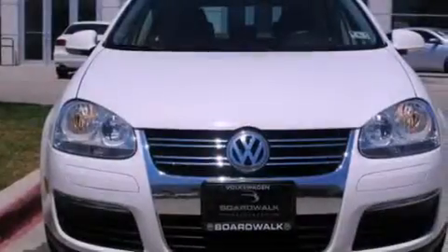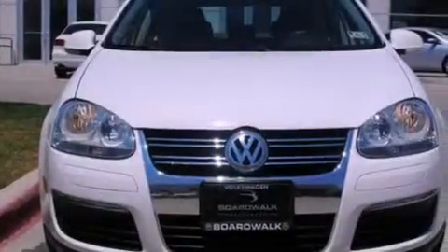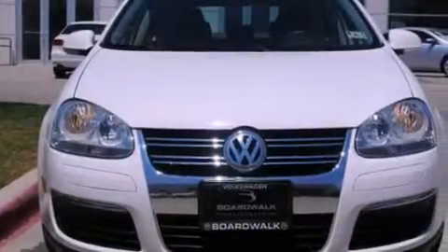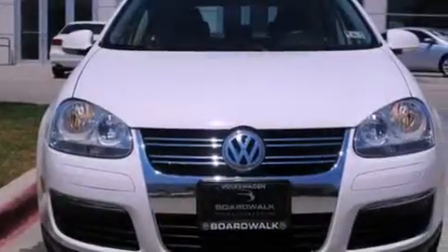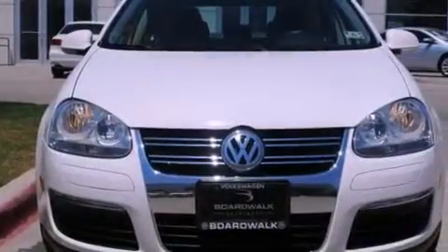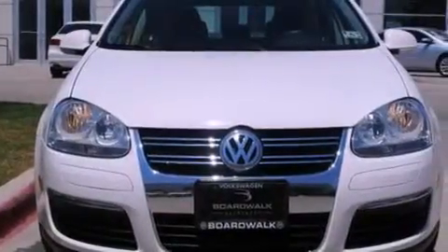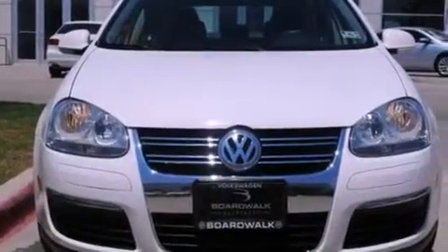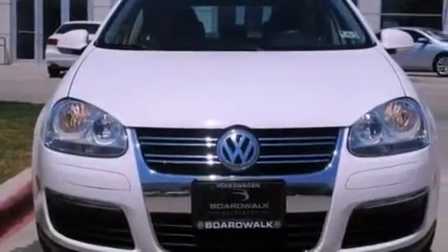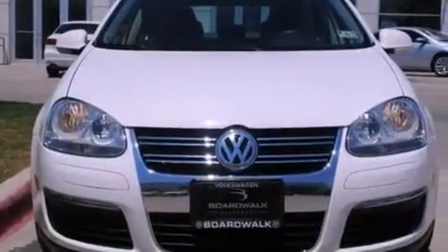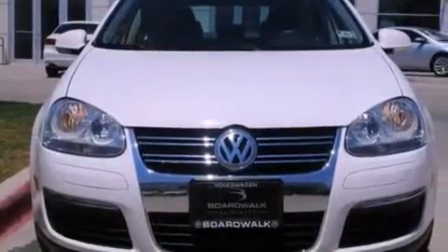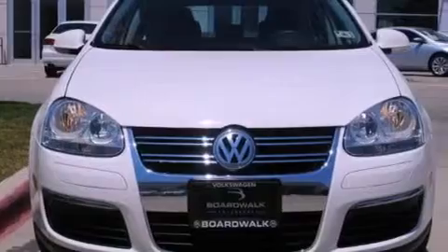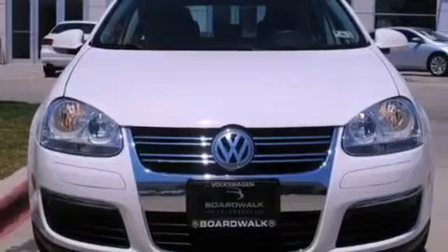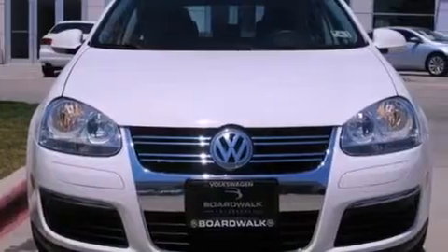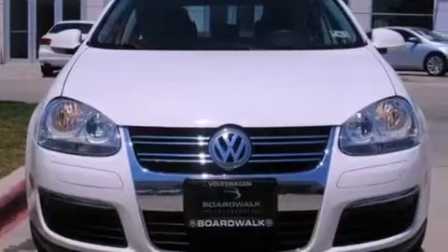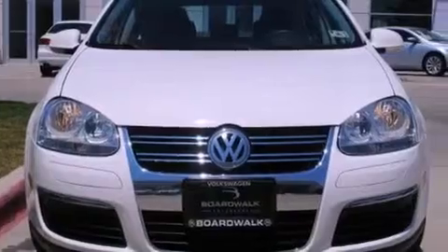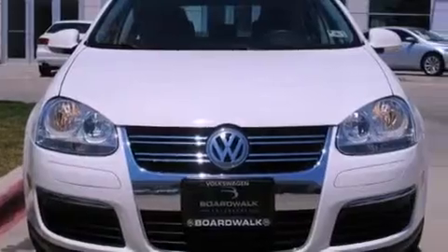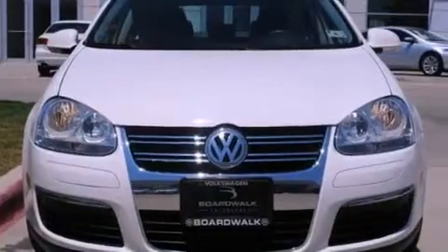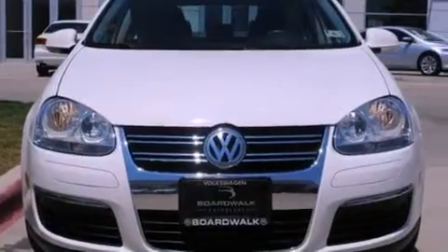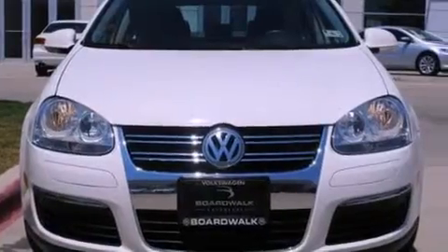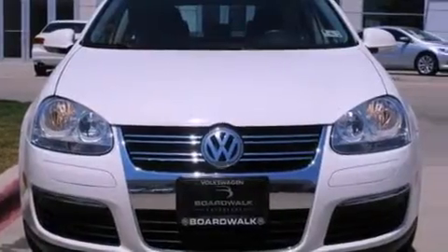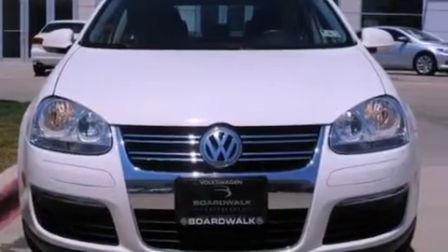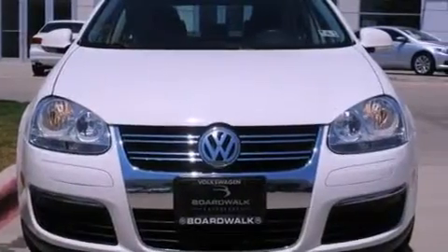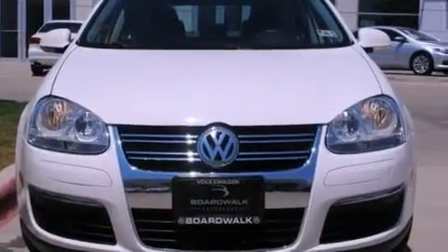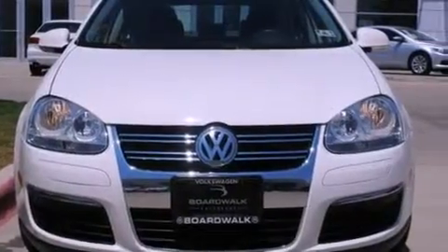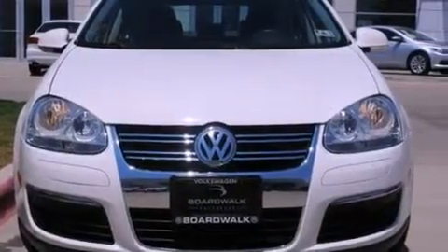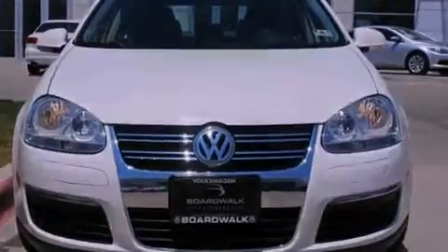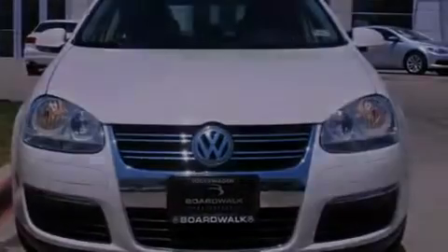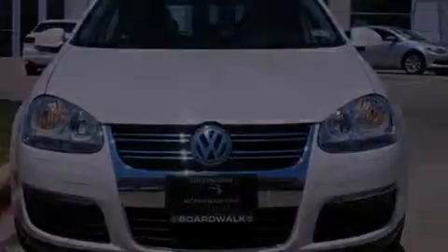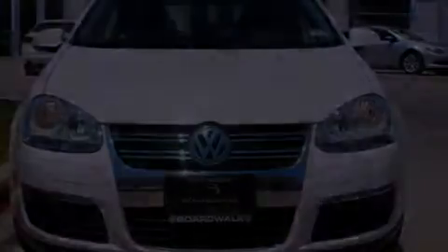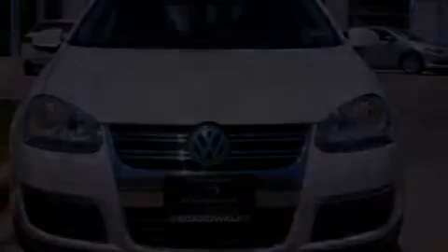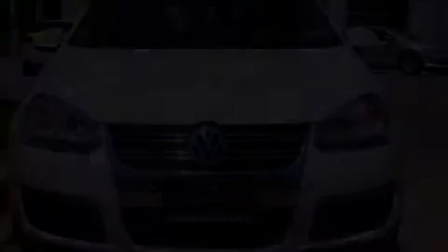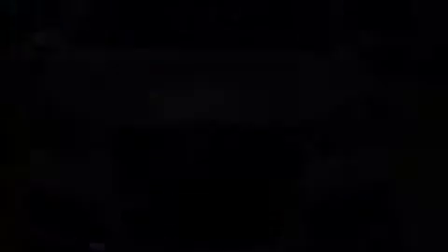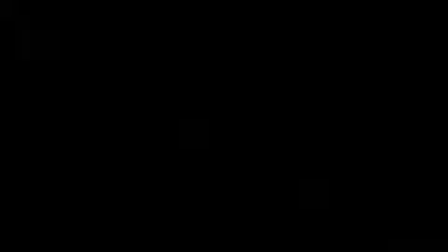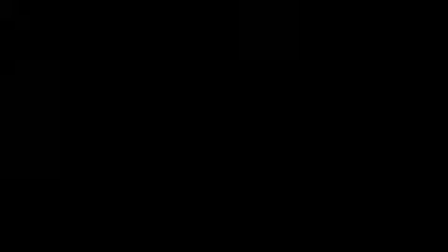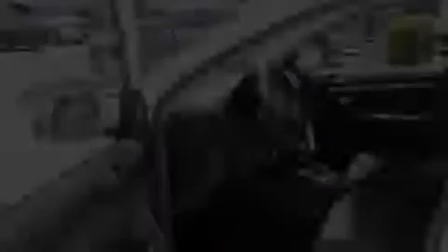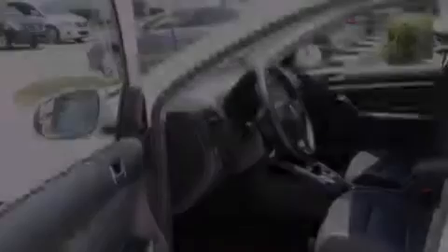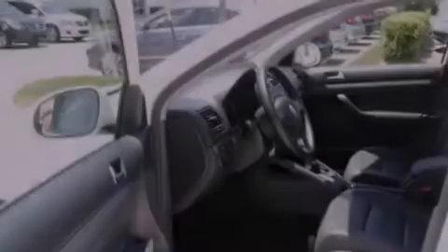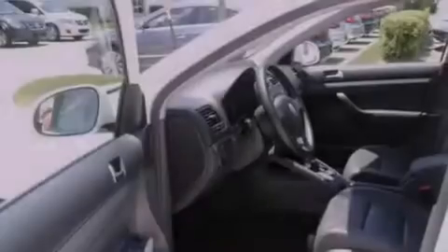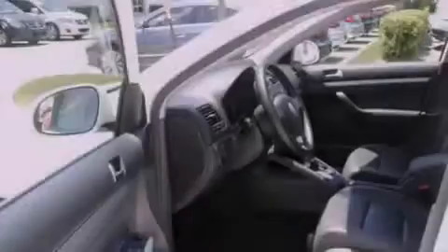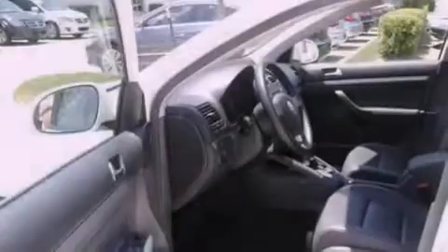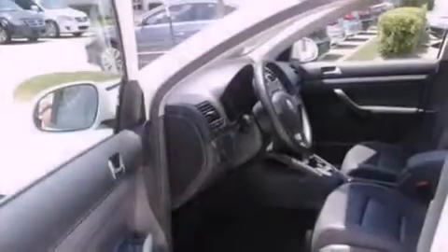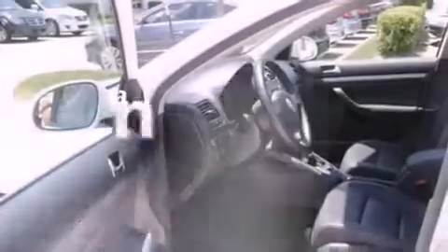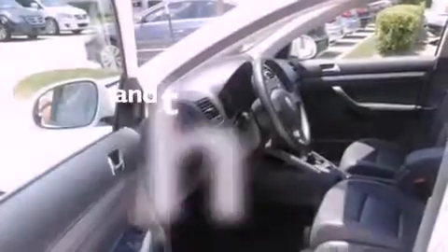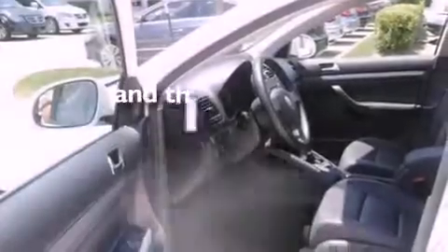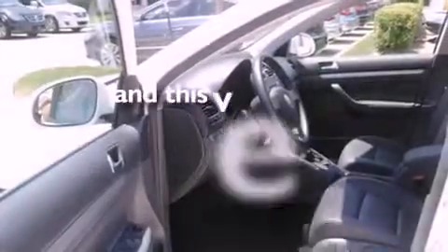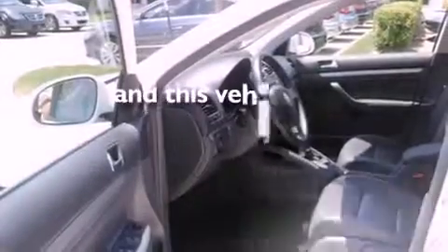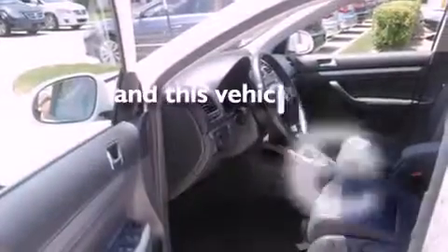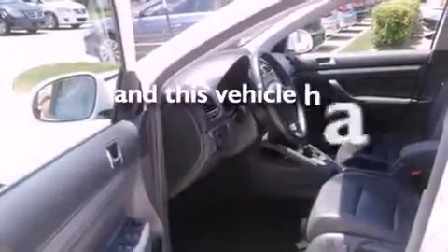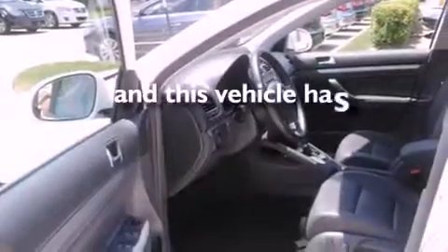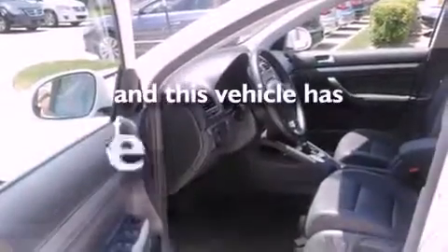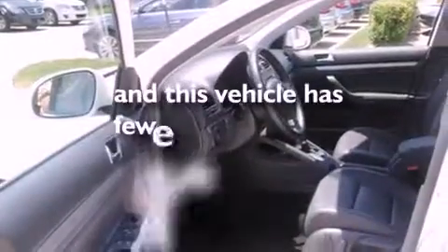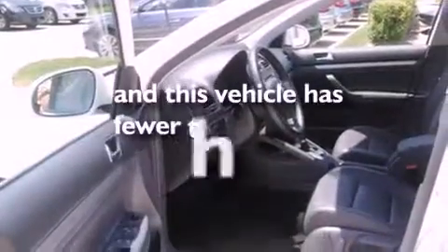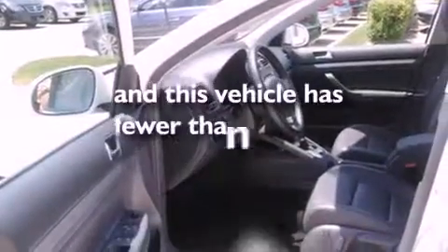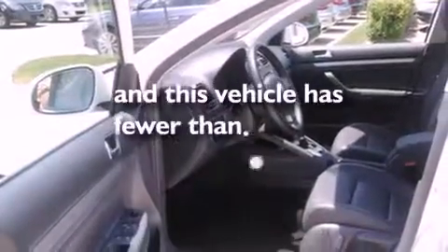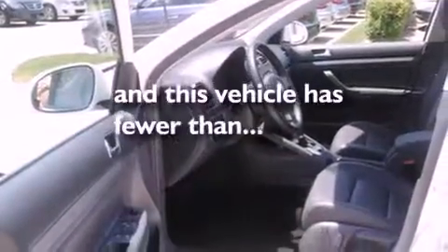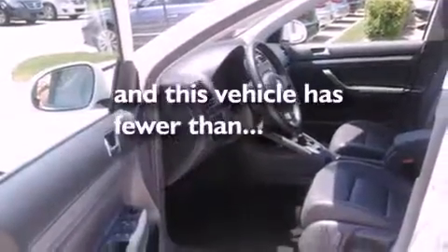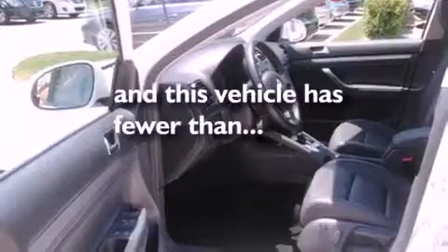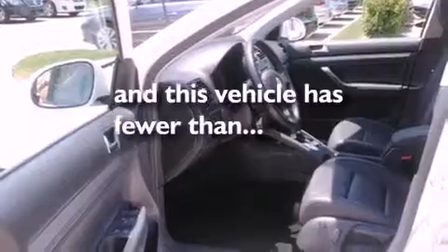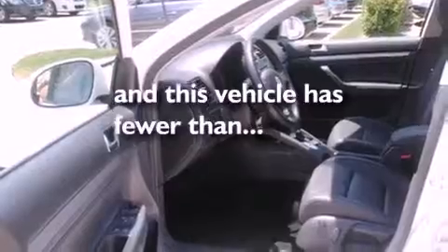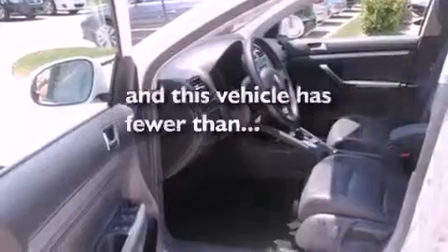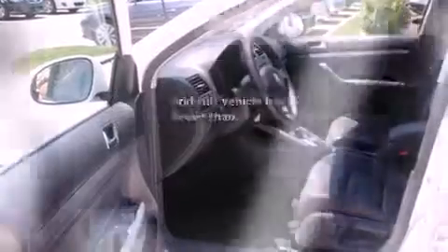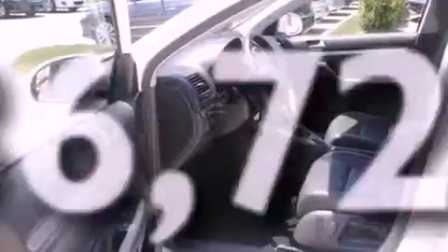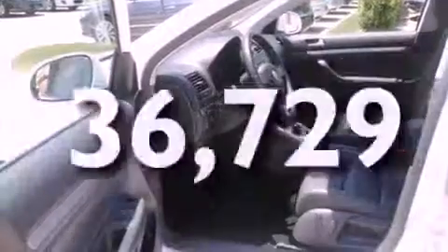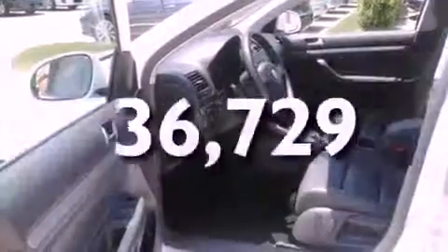Additional features include heated washer fluid, a low-tire pressure indicator, air conditioning, and this vehicle has less than 37,000 miles.